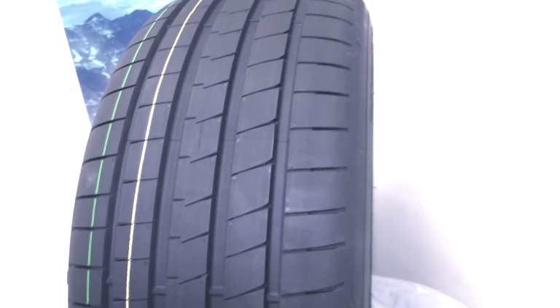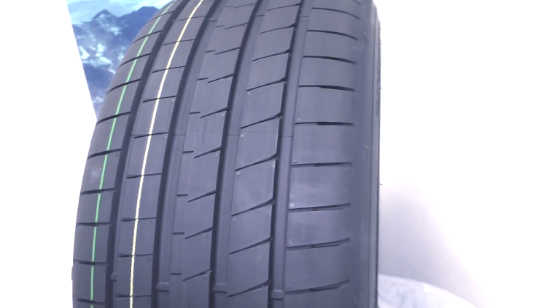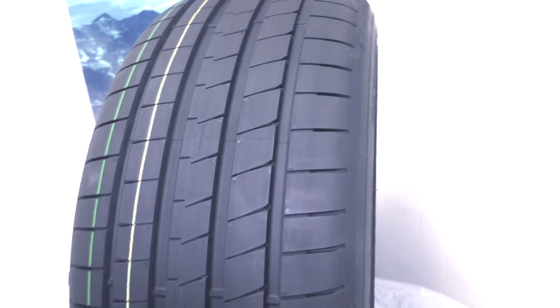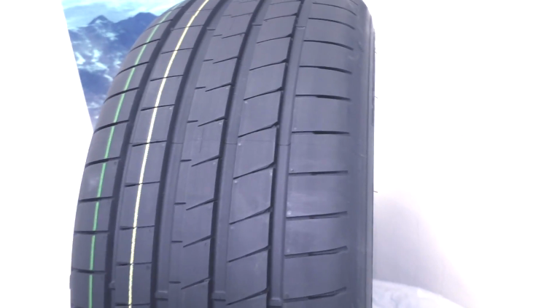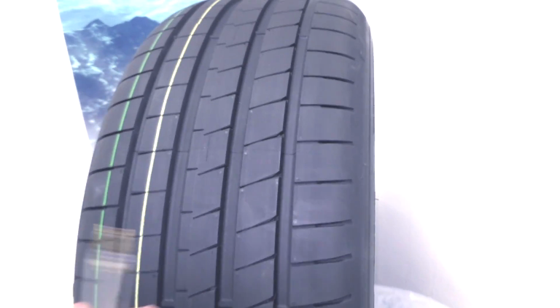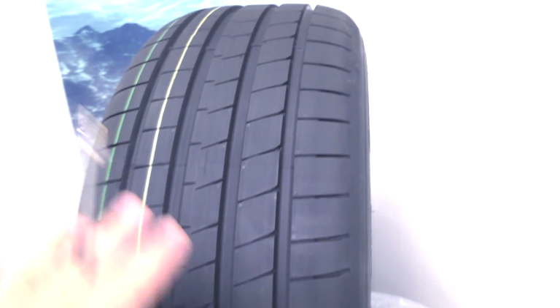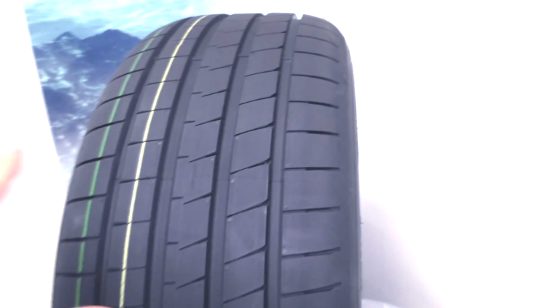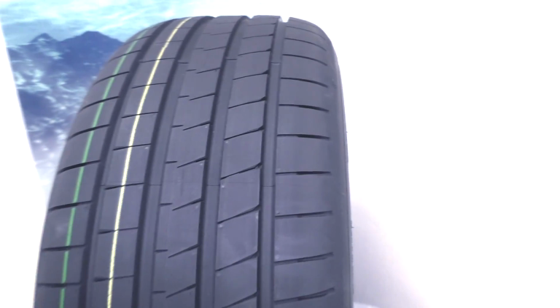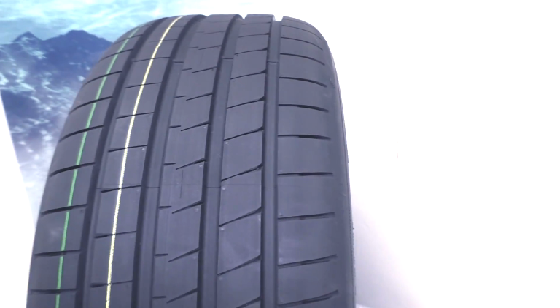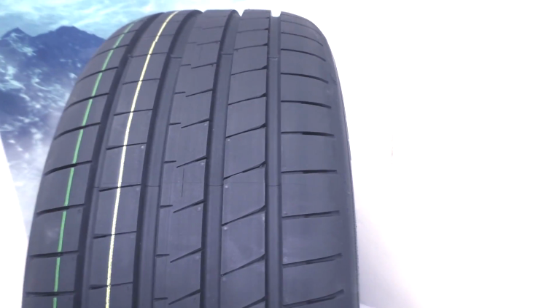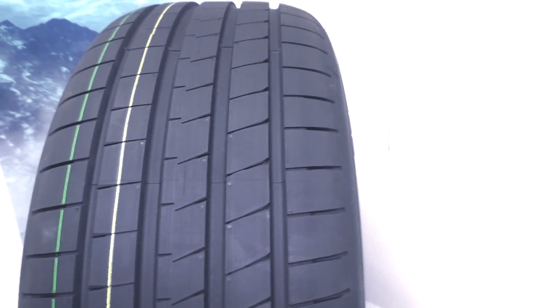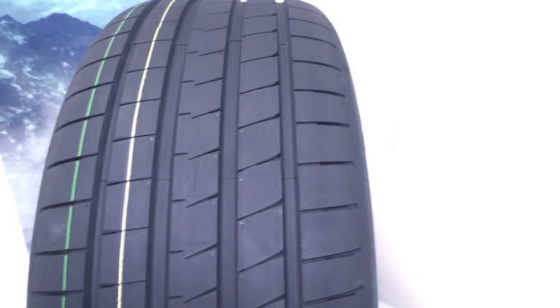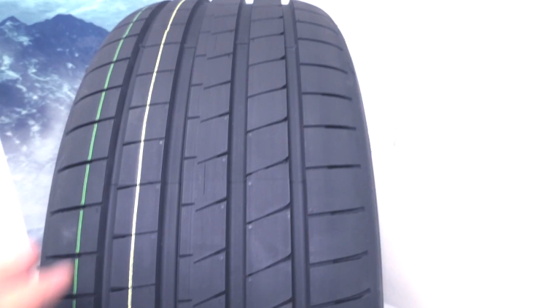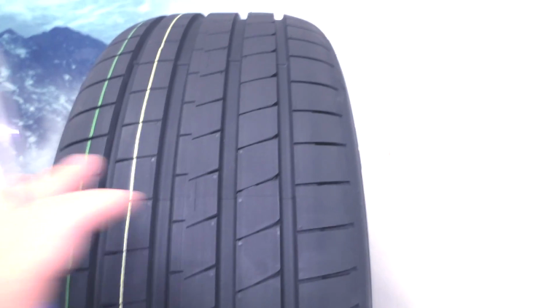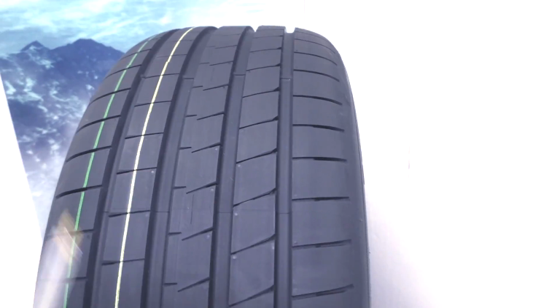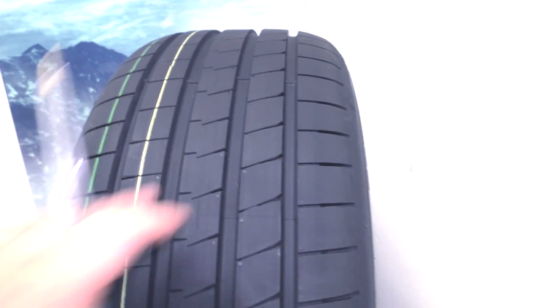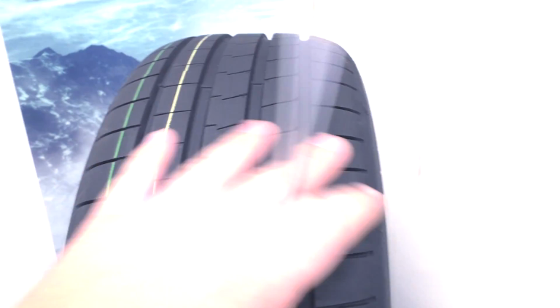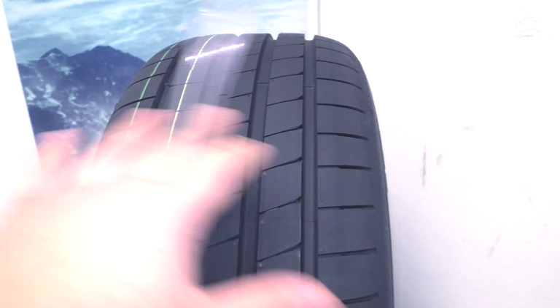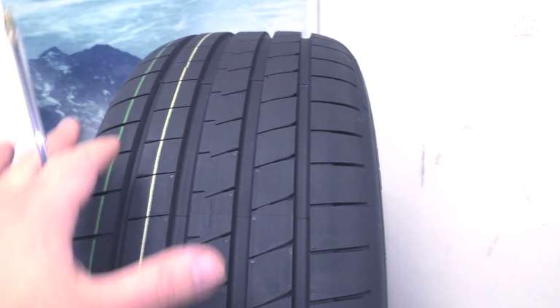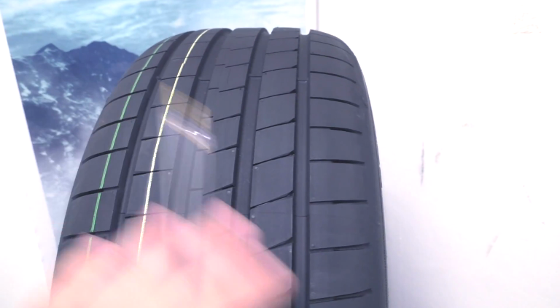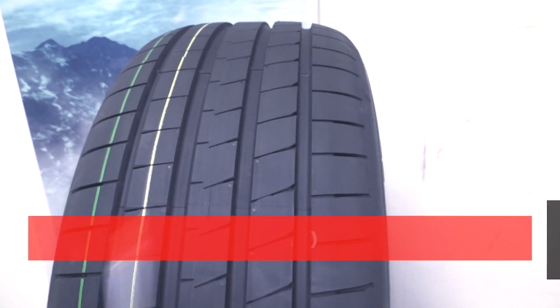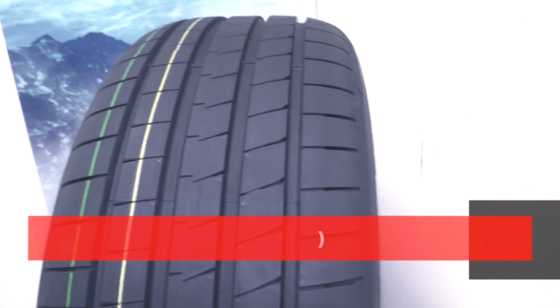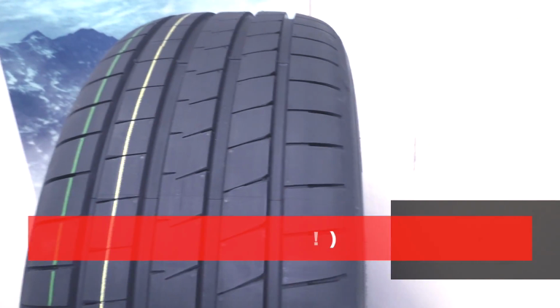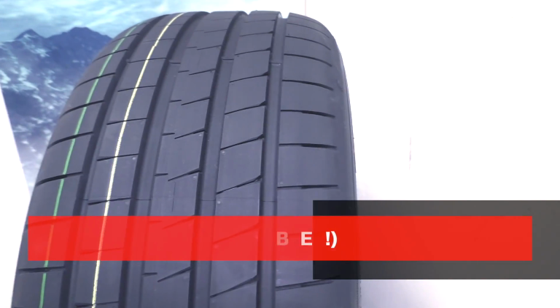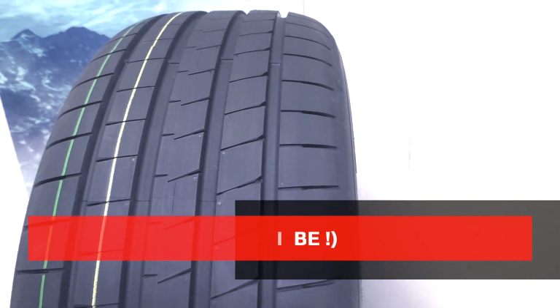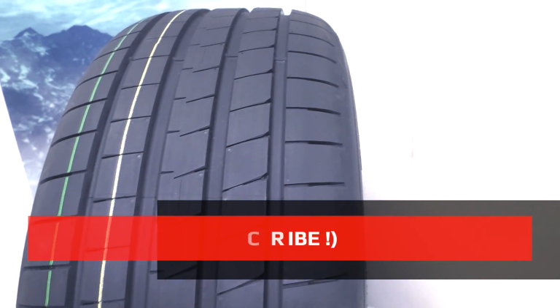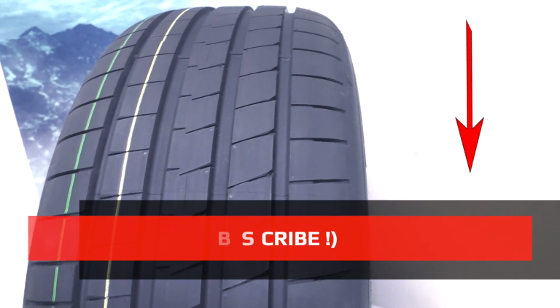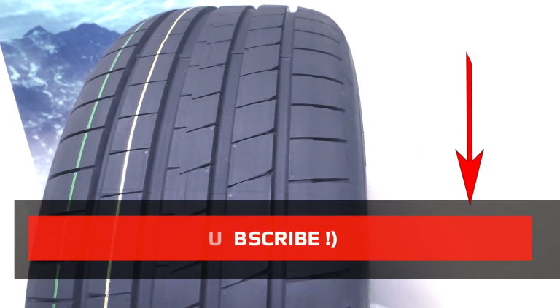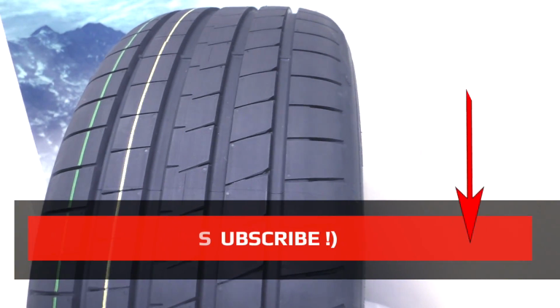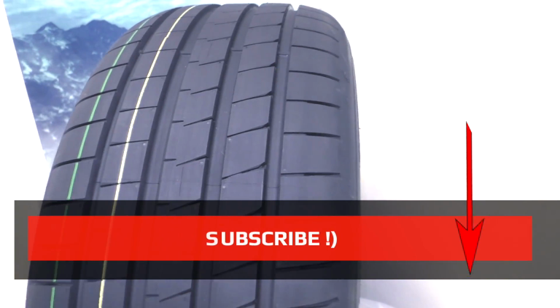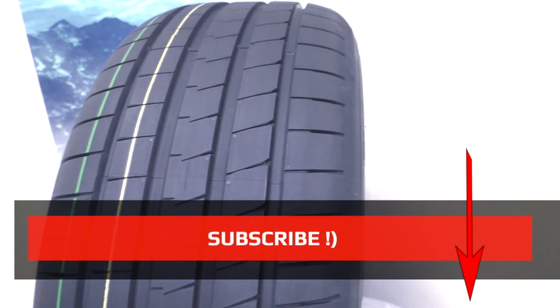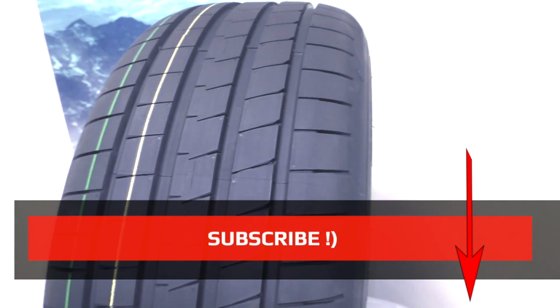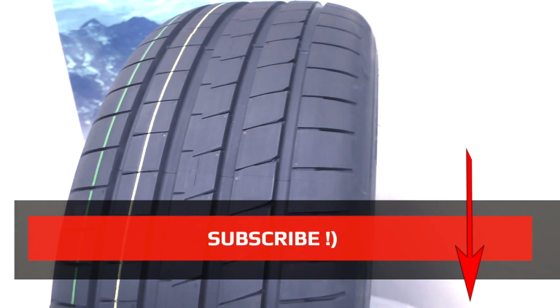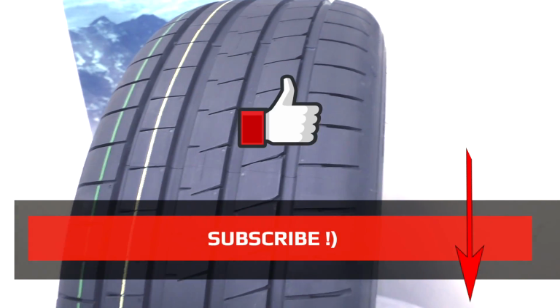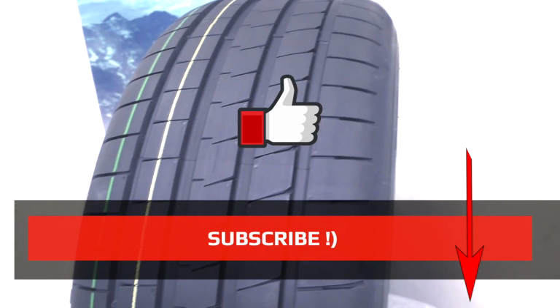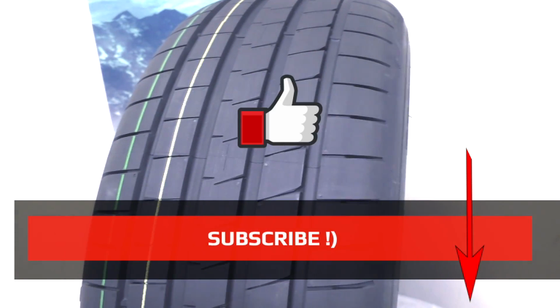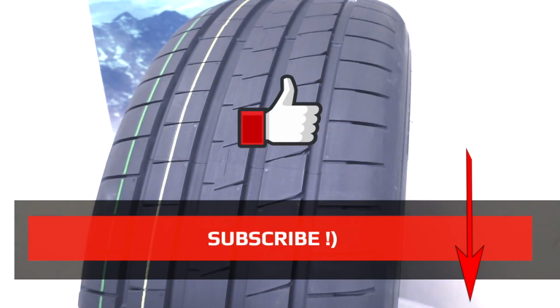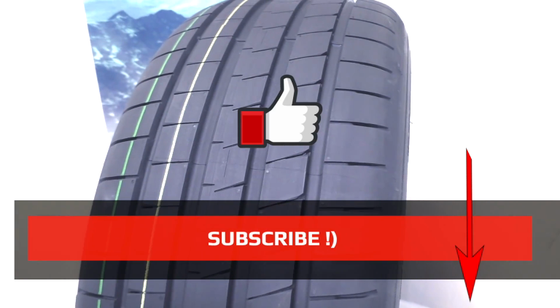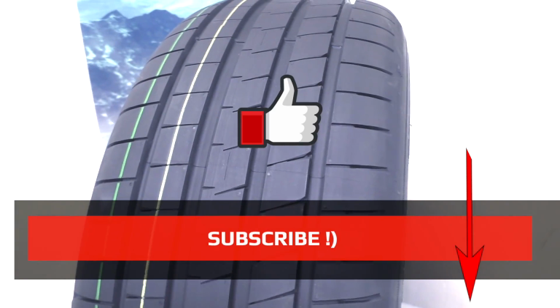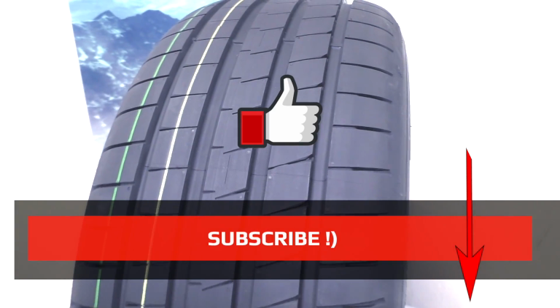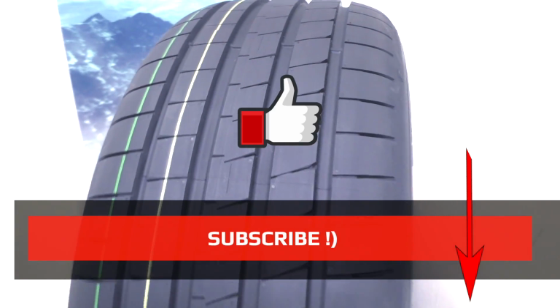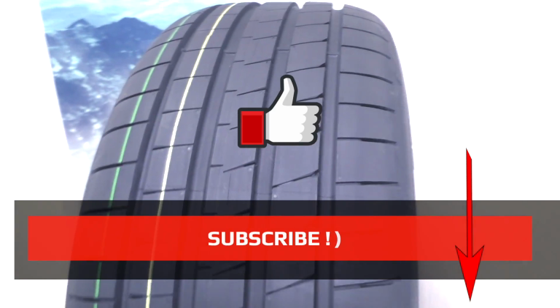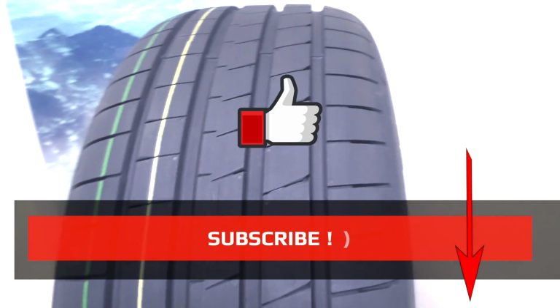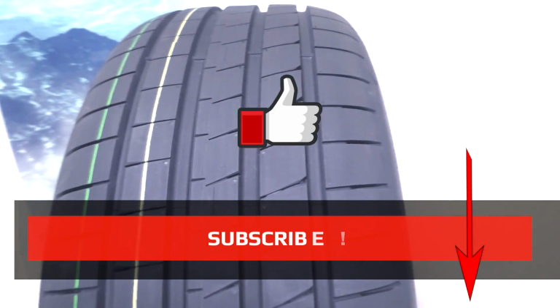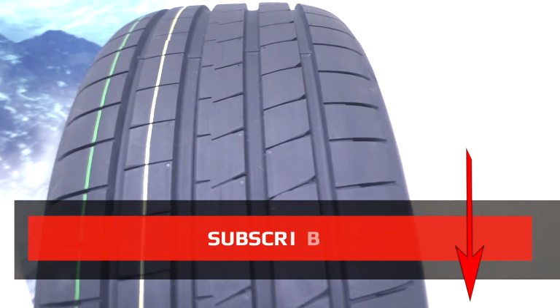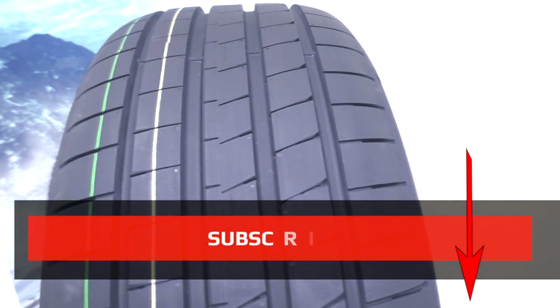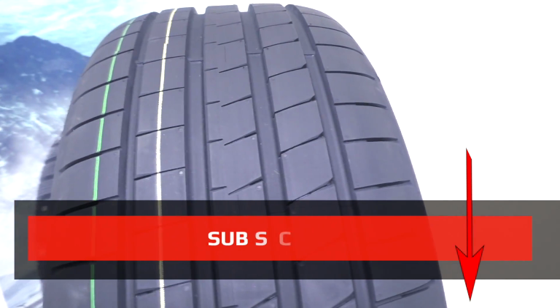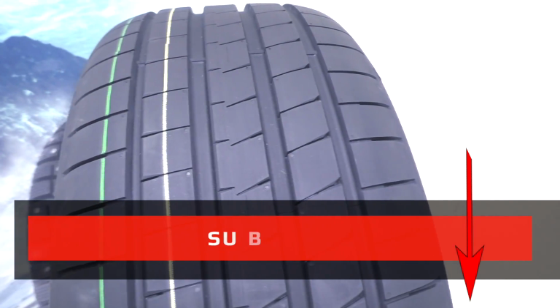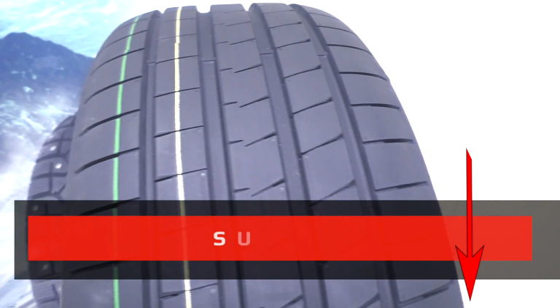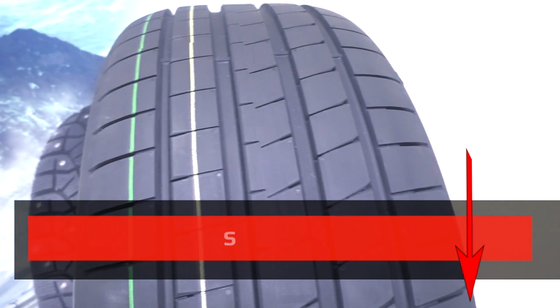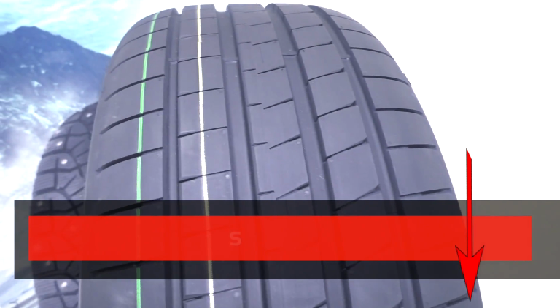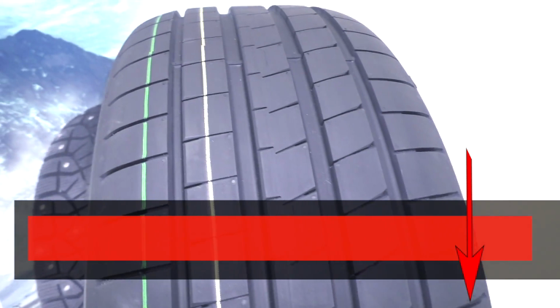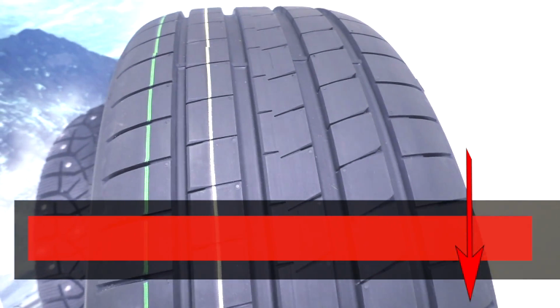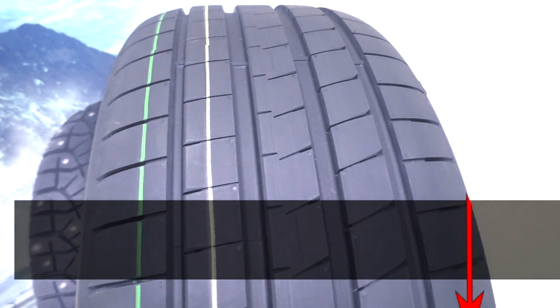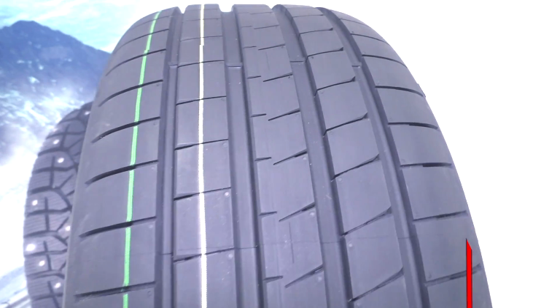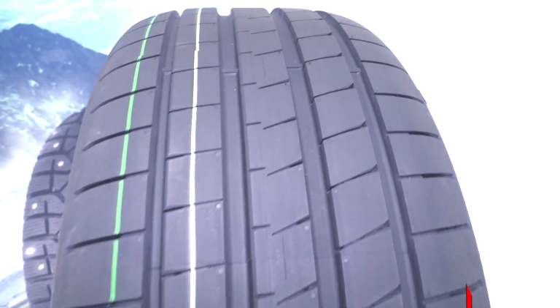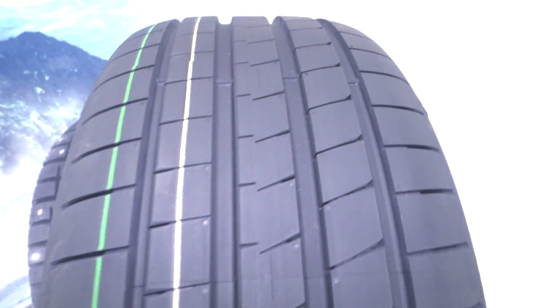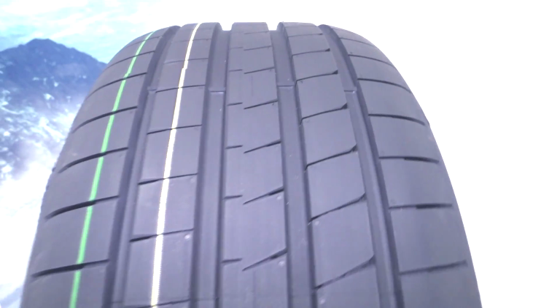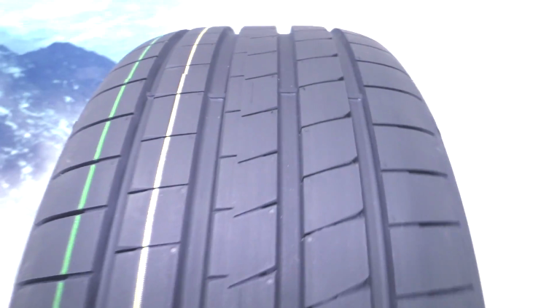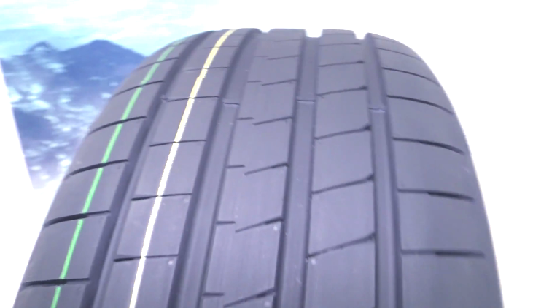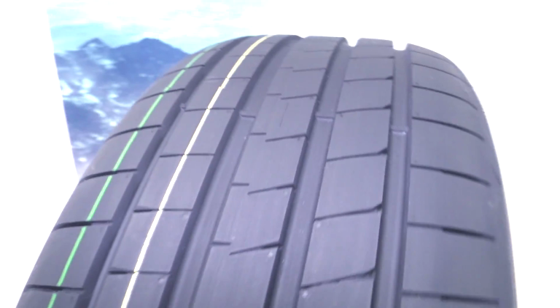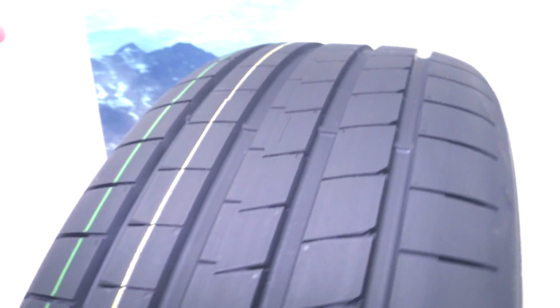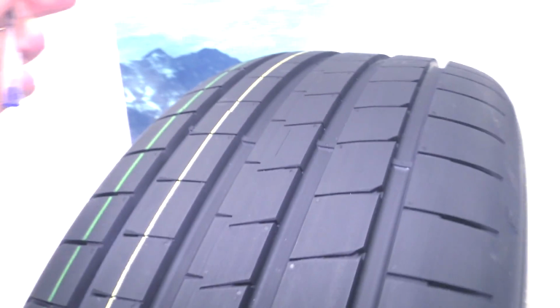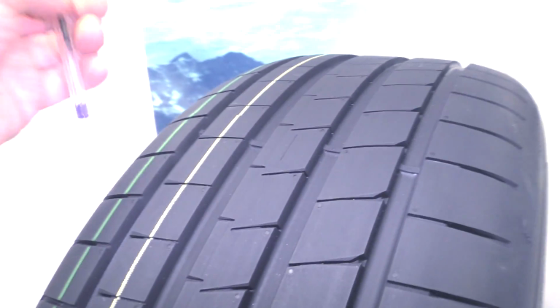And the rib of directional stability helps handling at high speeds. So this tire is engineered for fast driving, and it also has a good level of comfort. Thank you for watching, like this video, and subscribe to my channel.